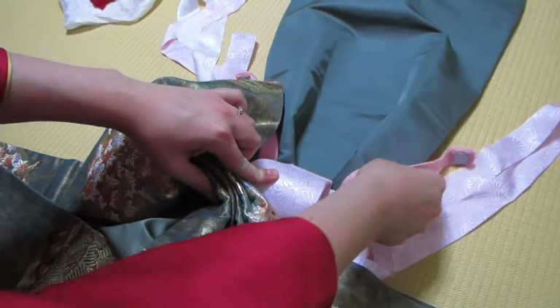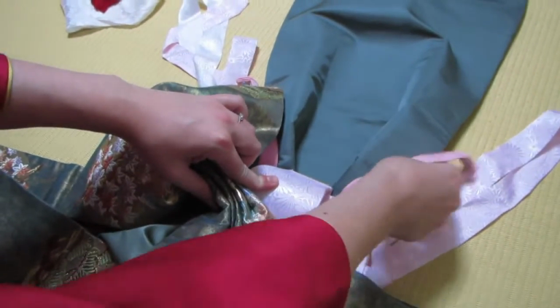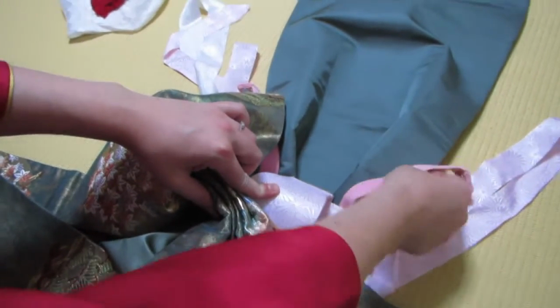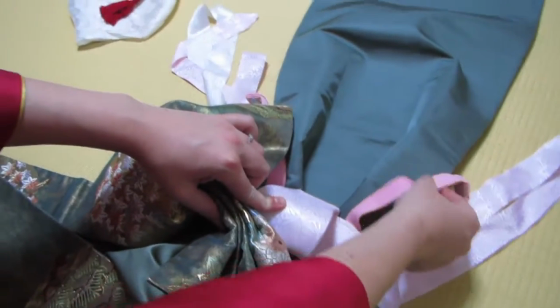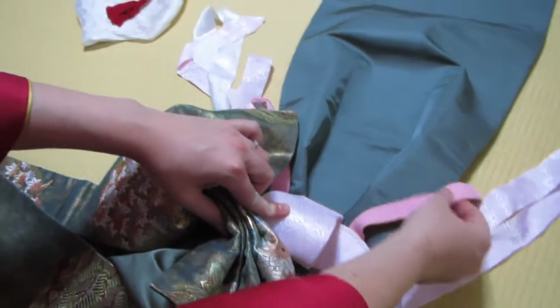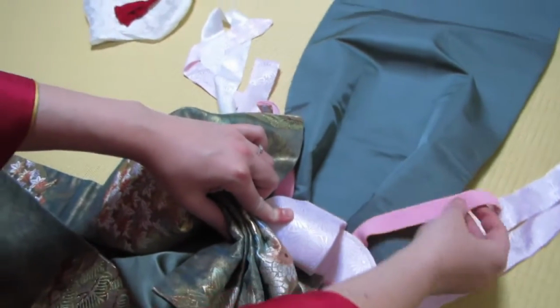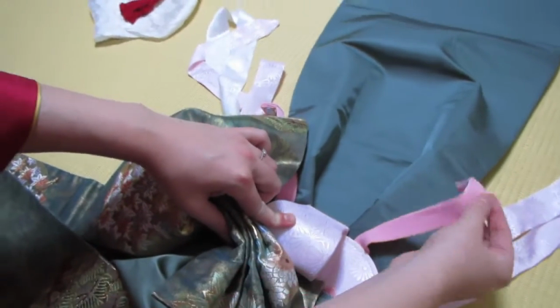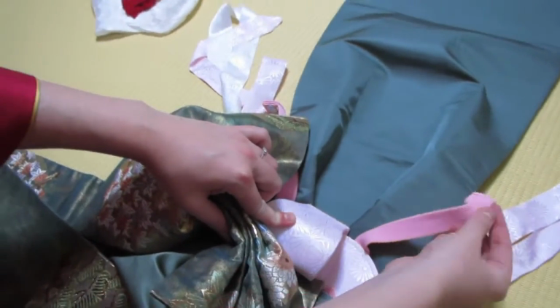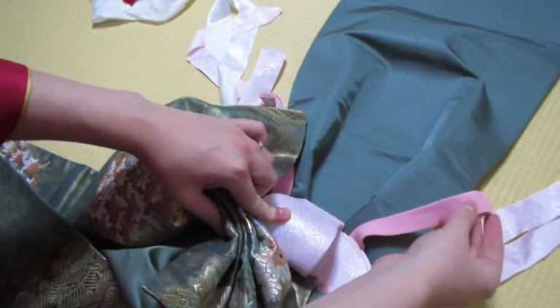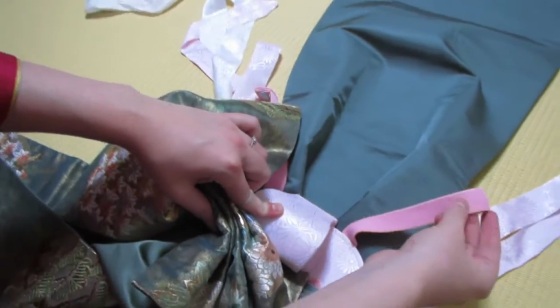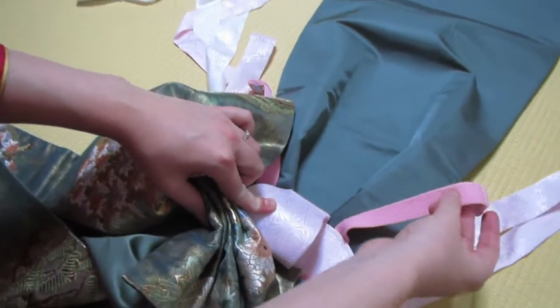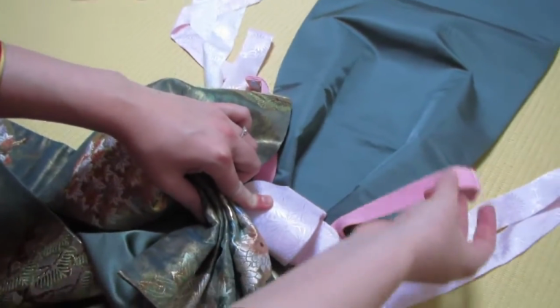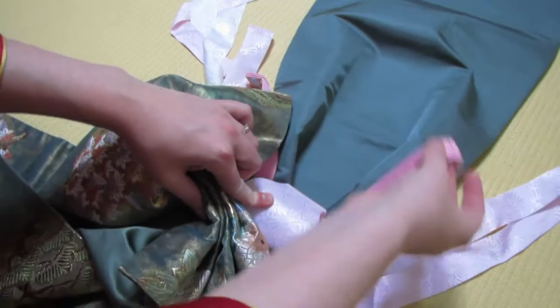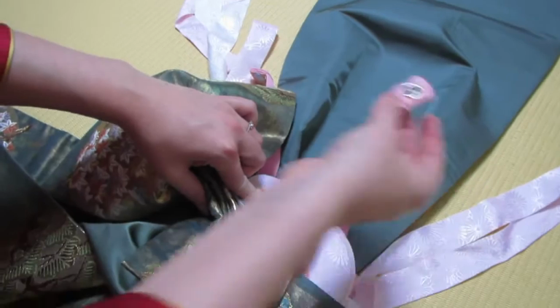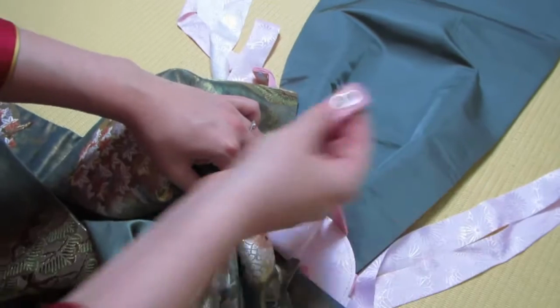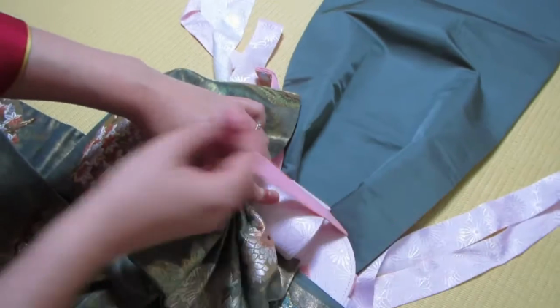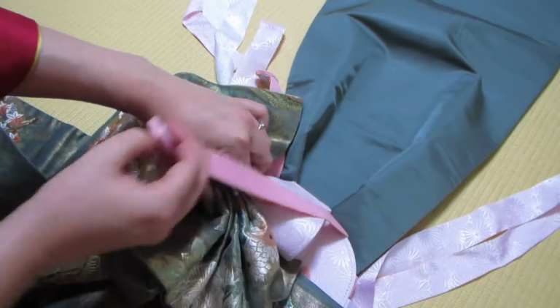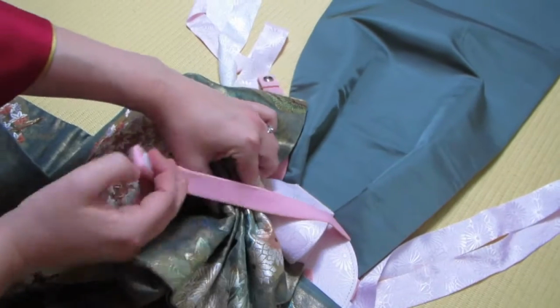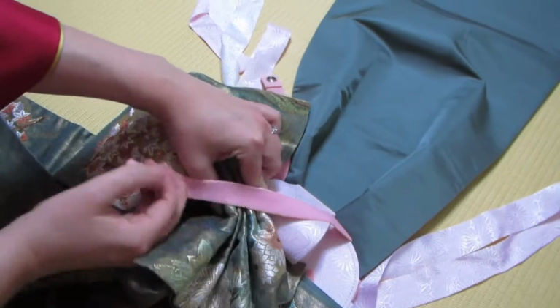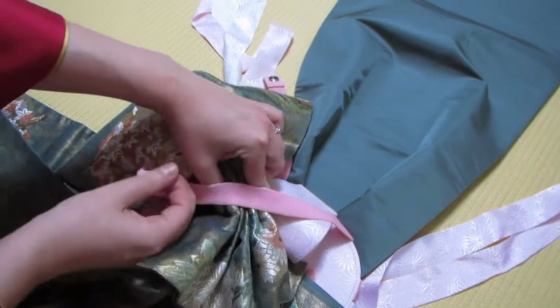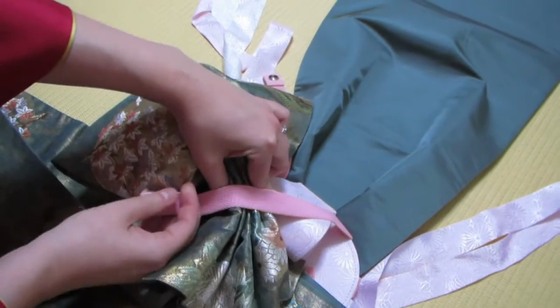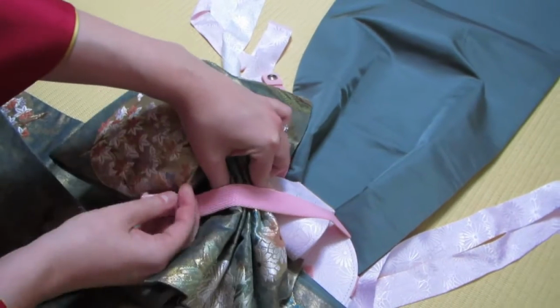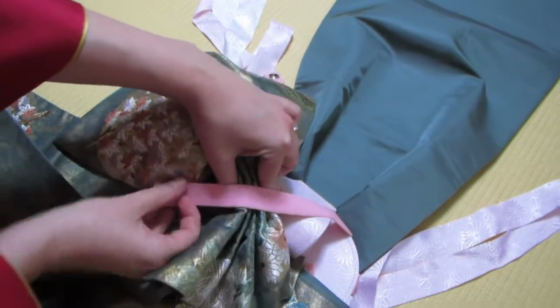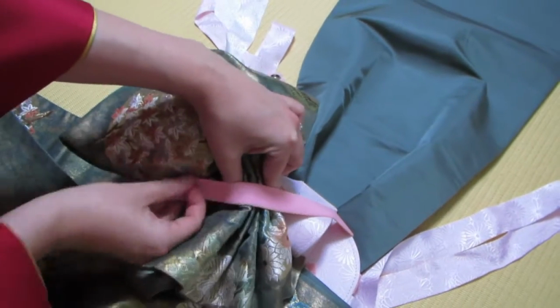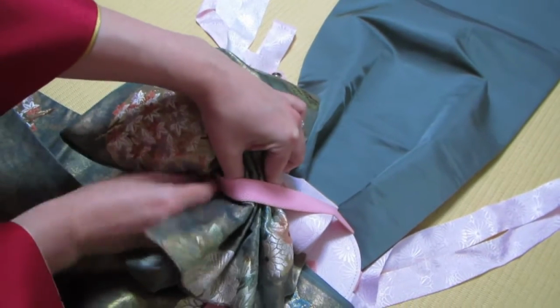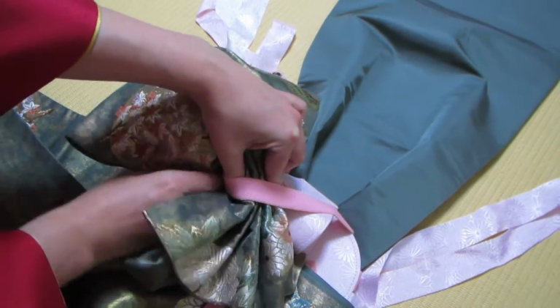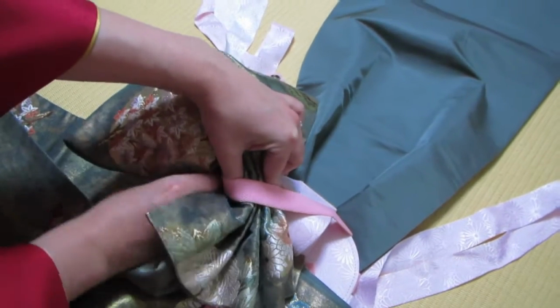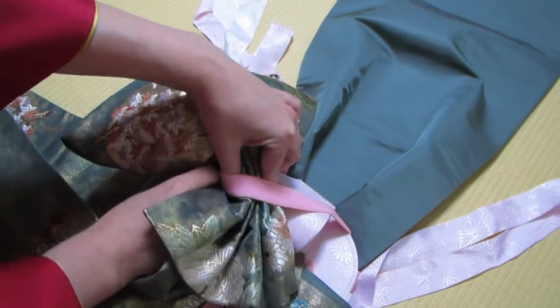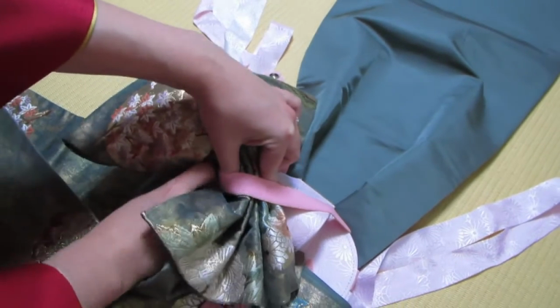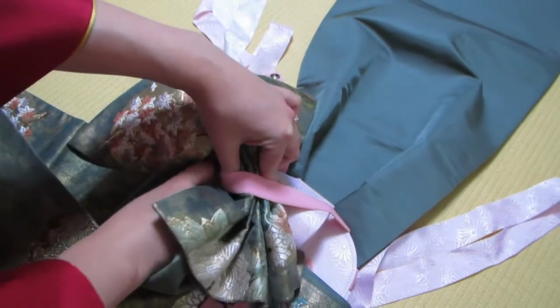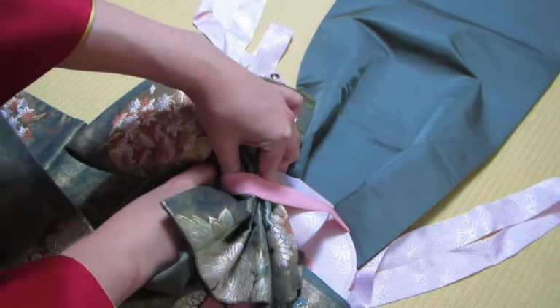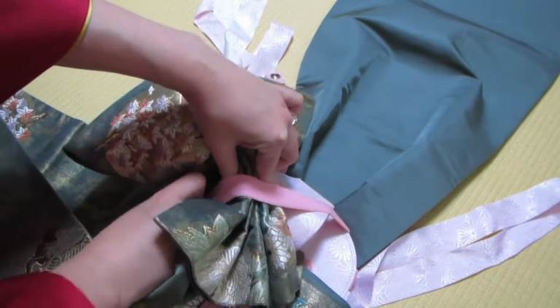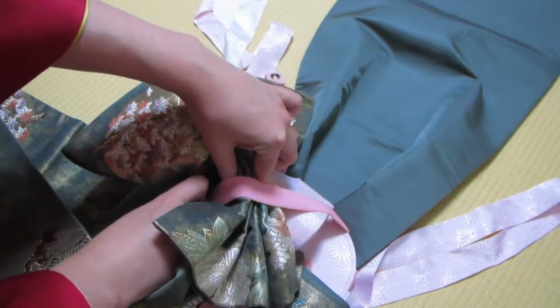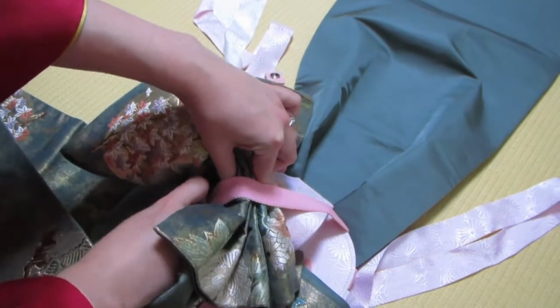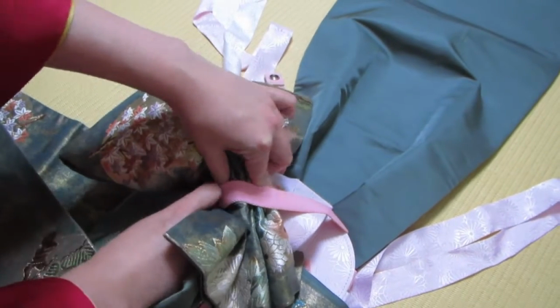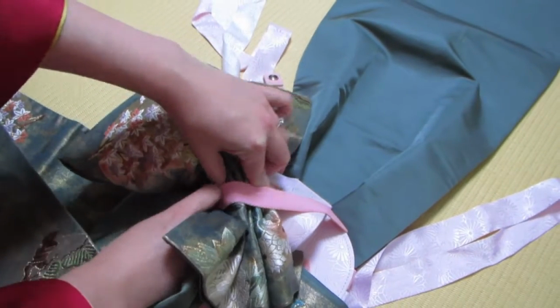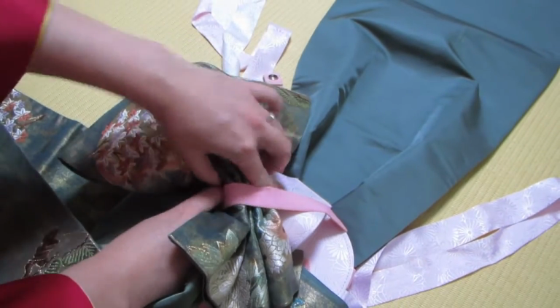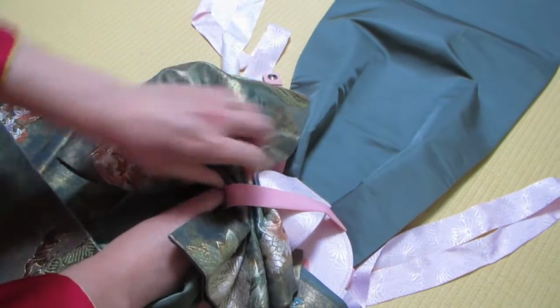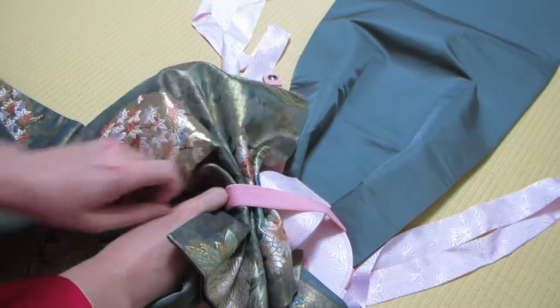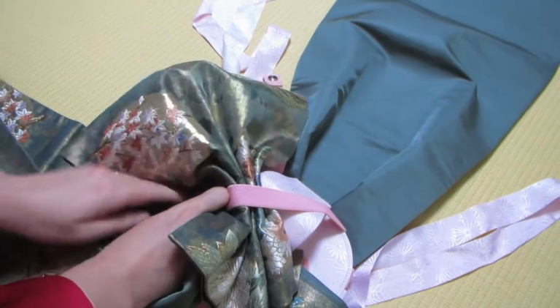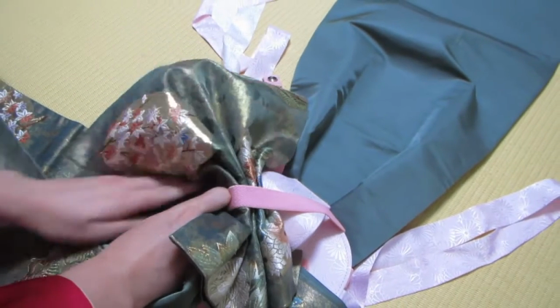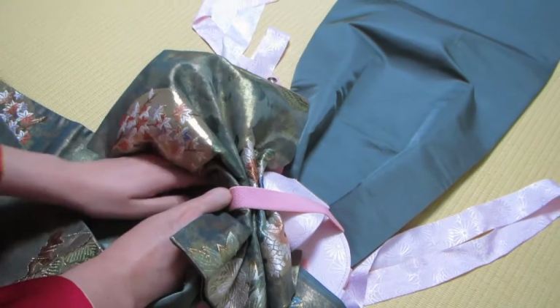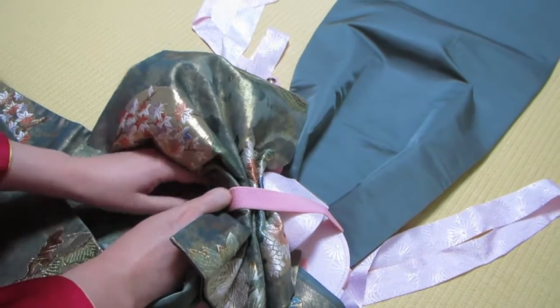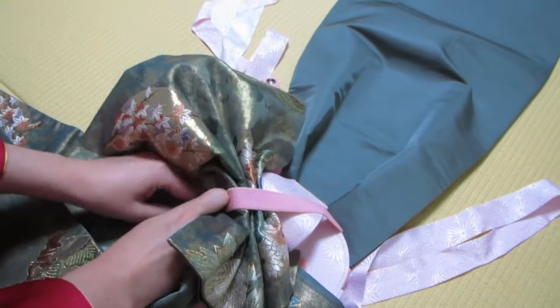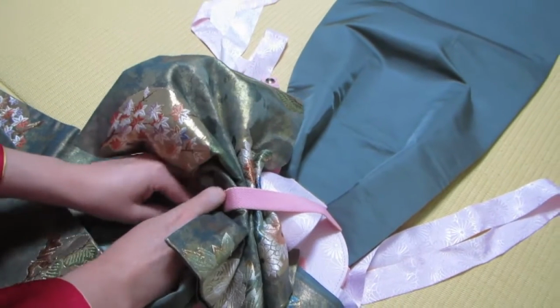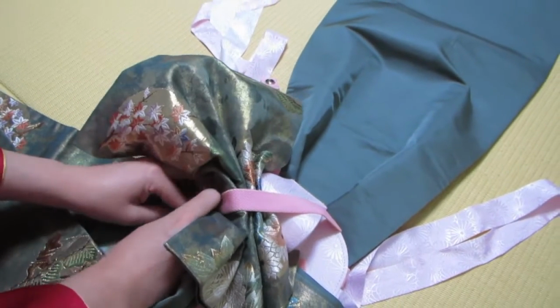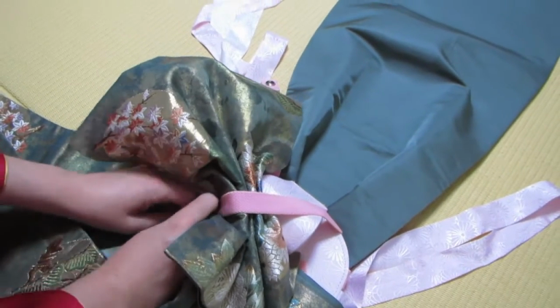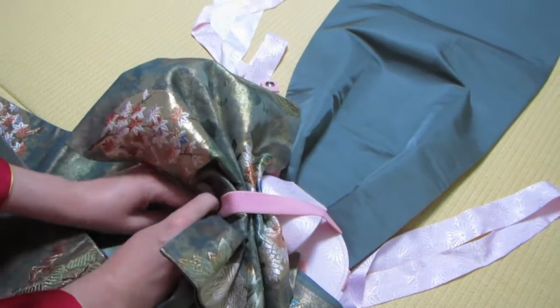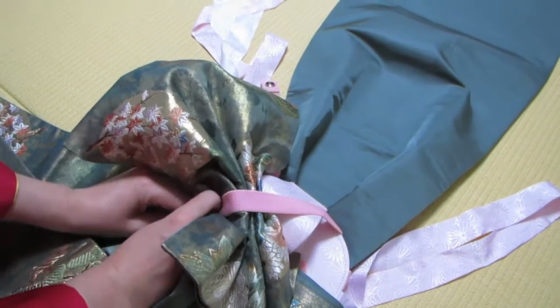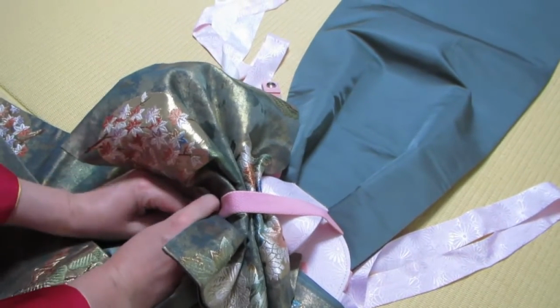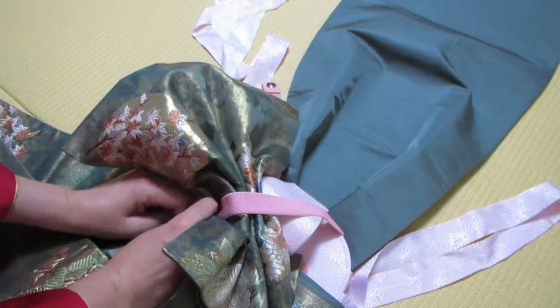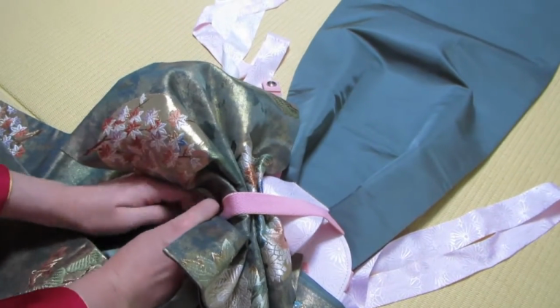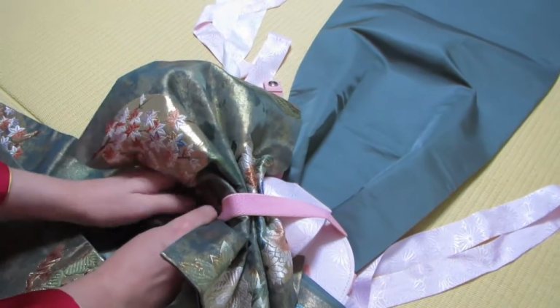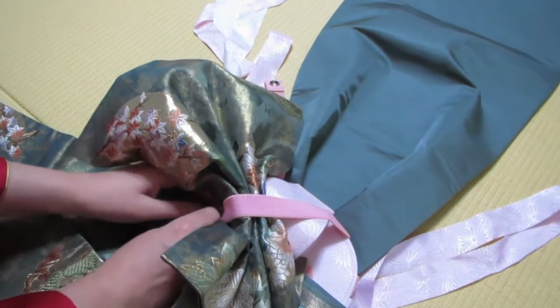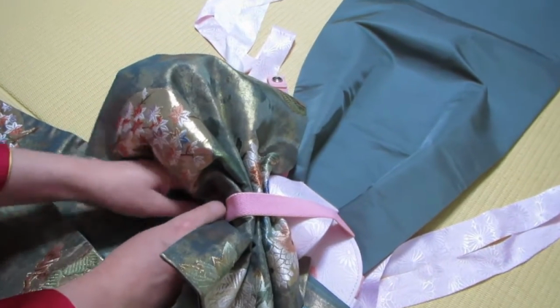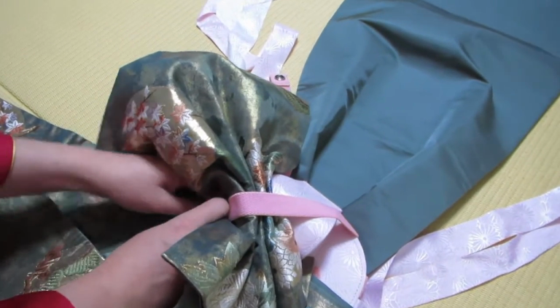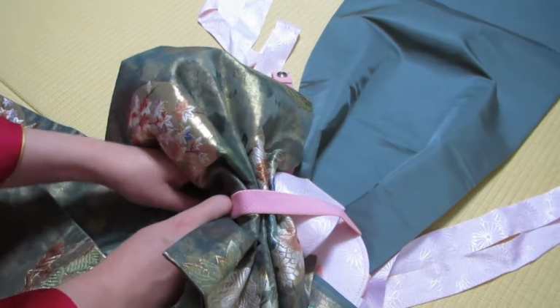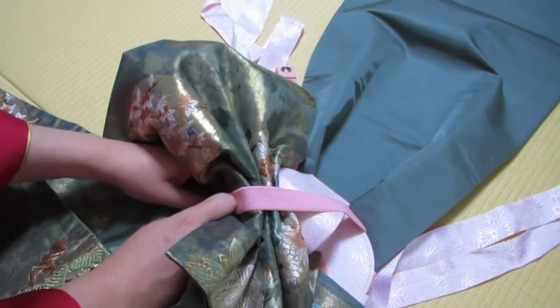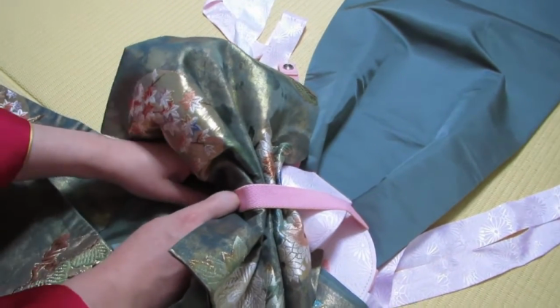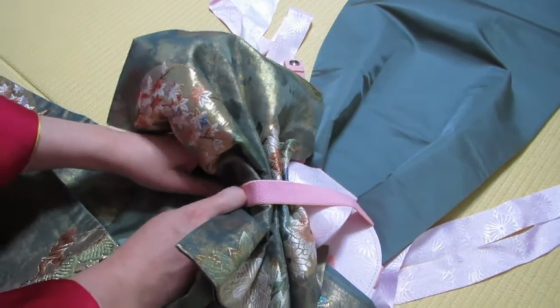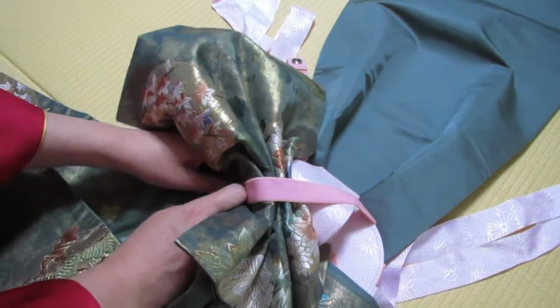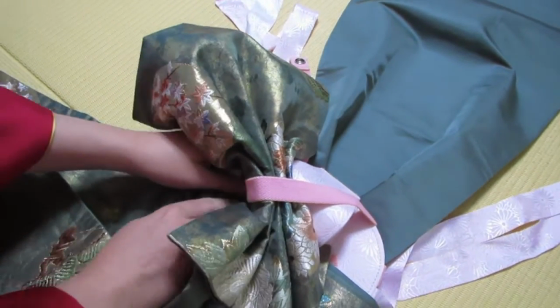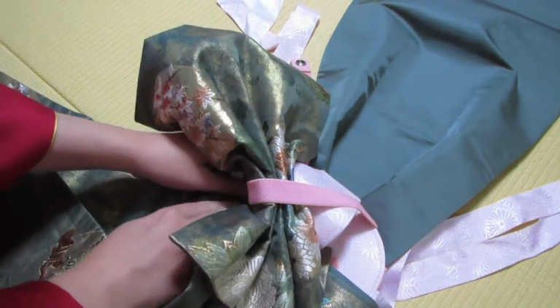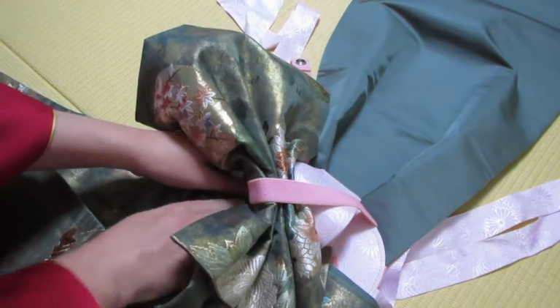Bring the opposite strap over and secure it in place.